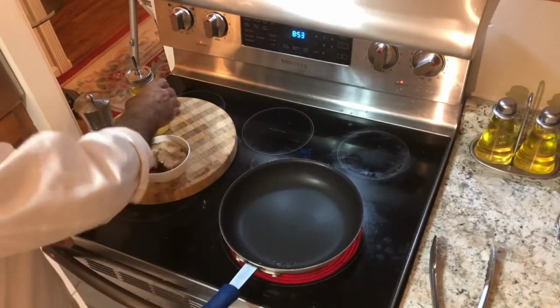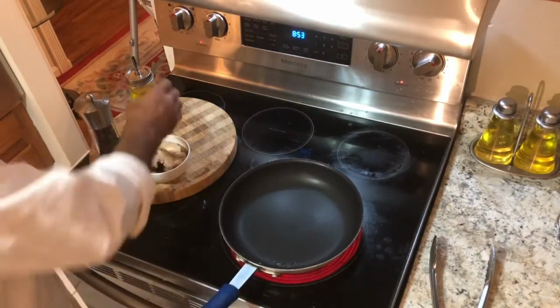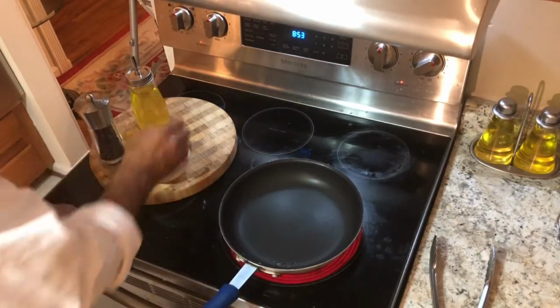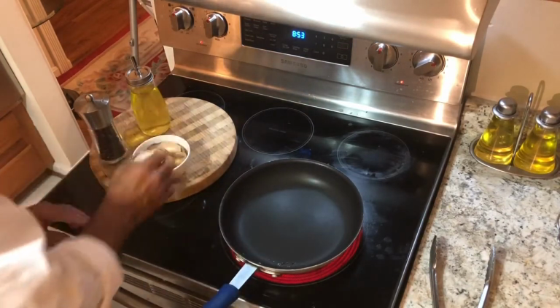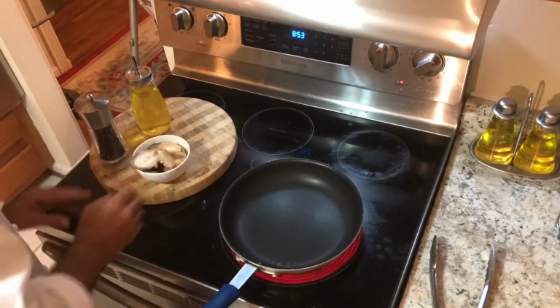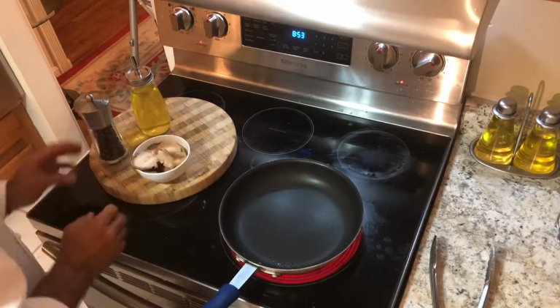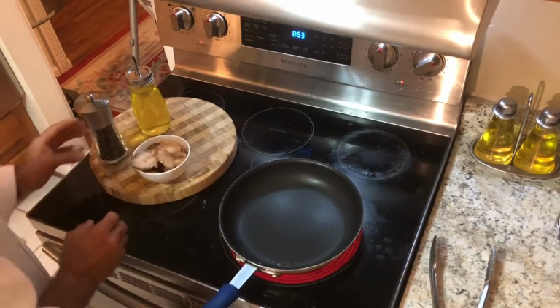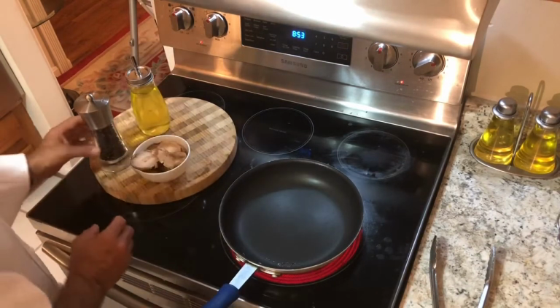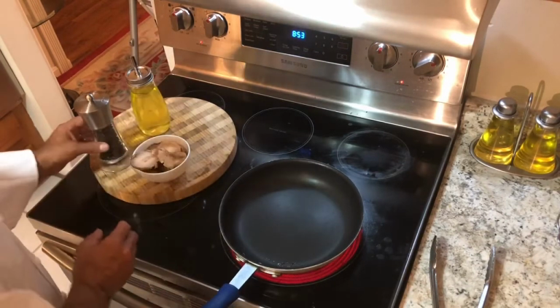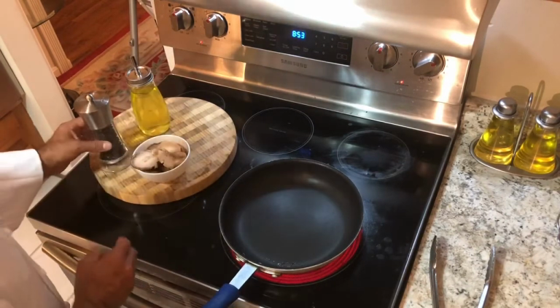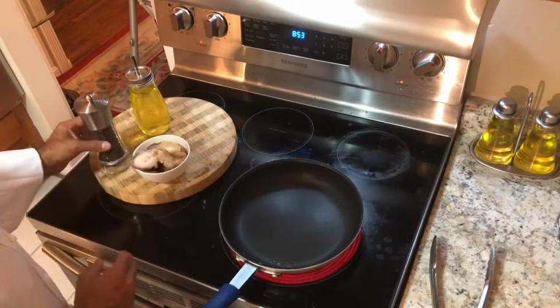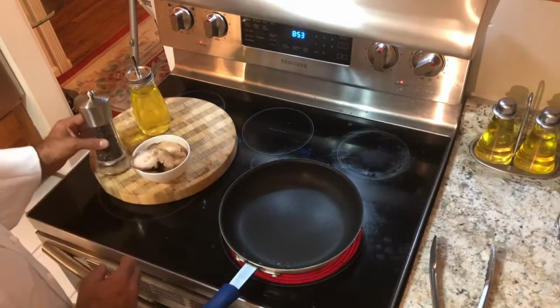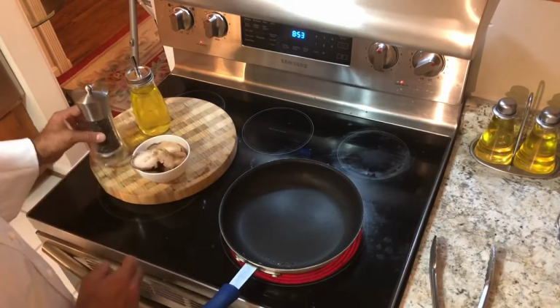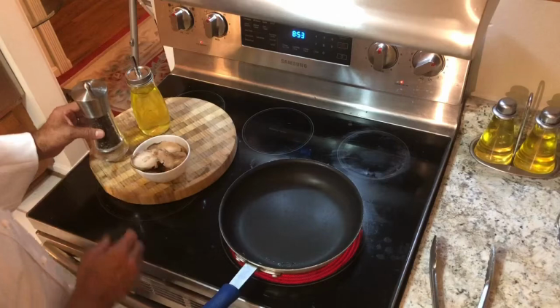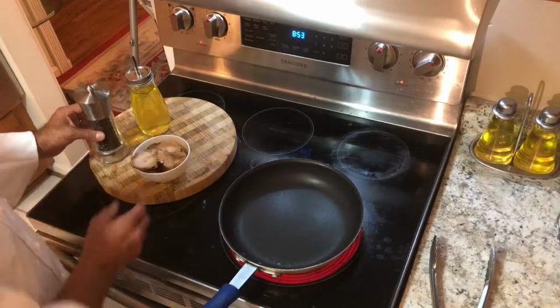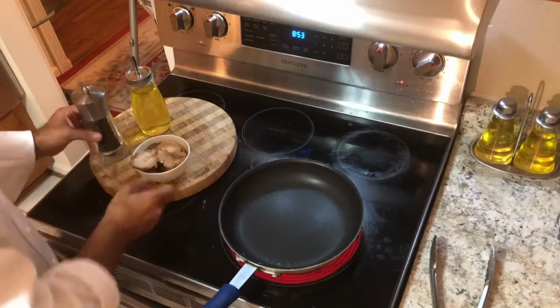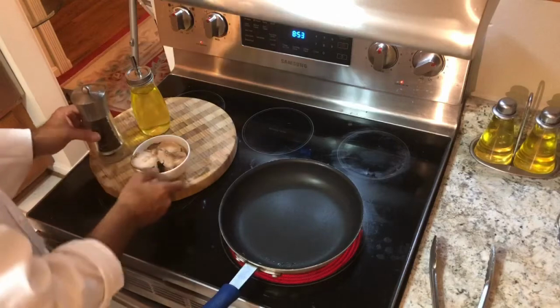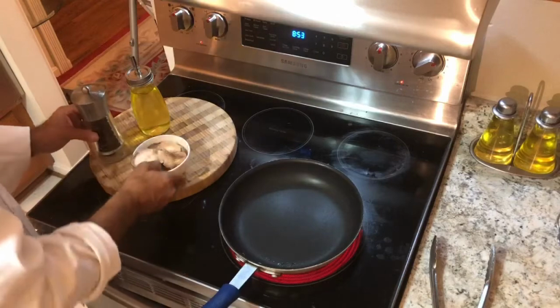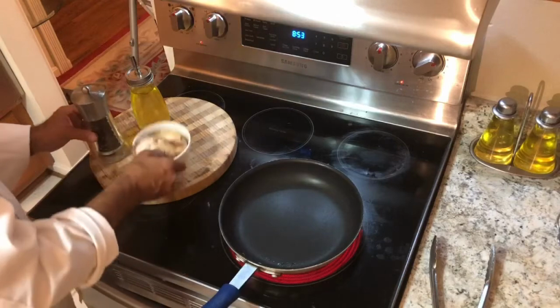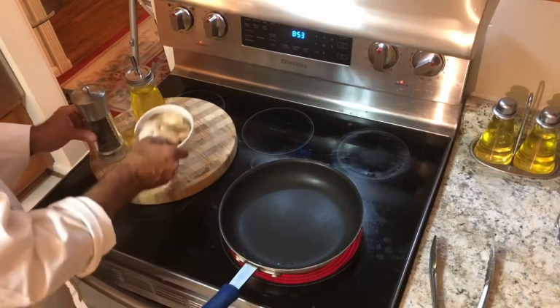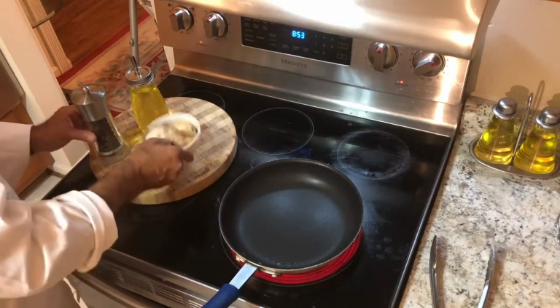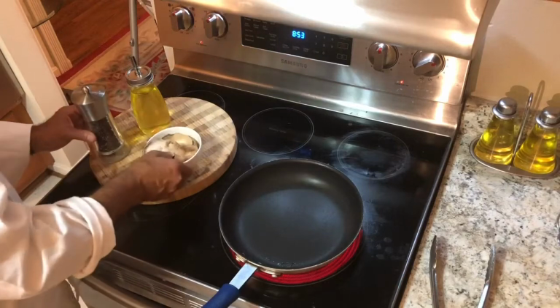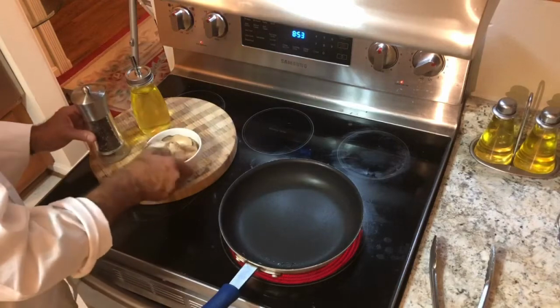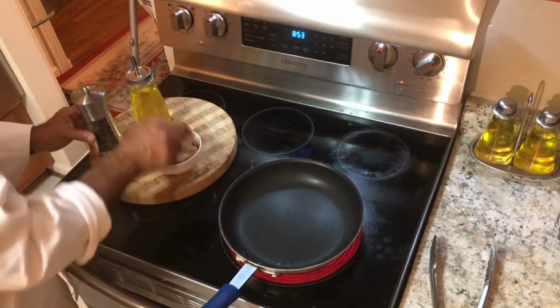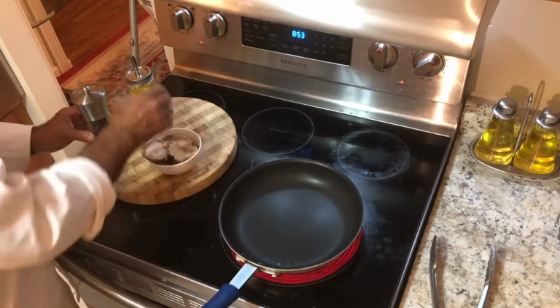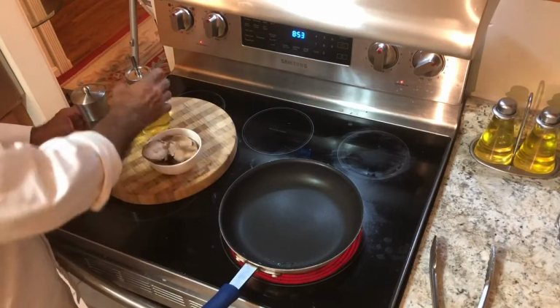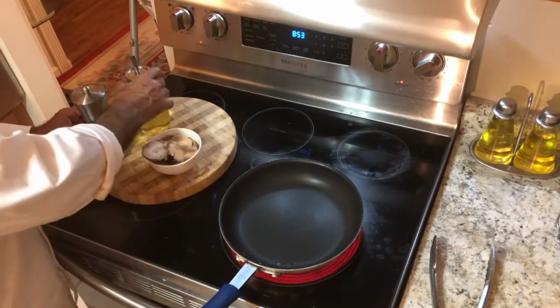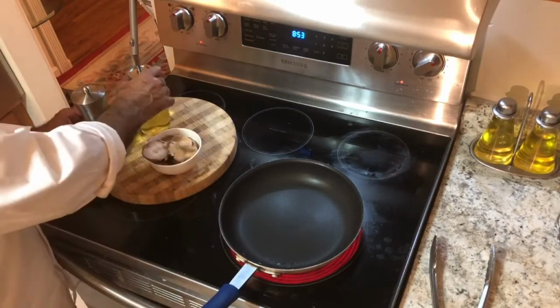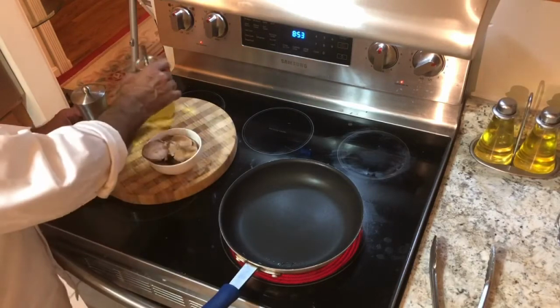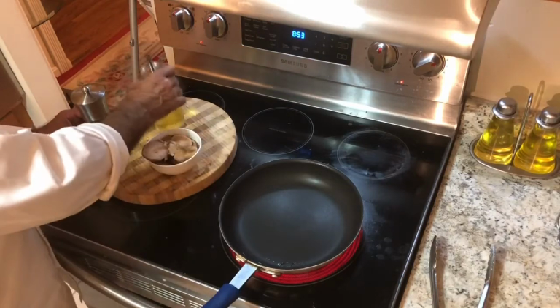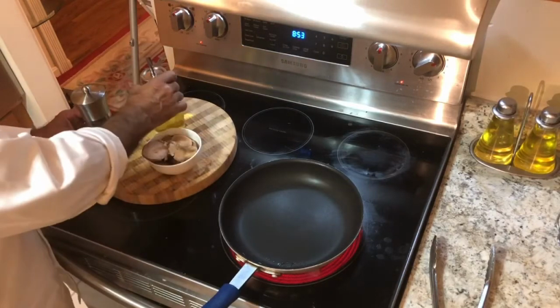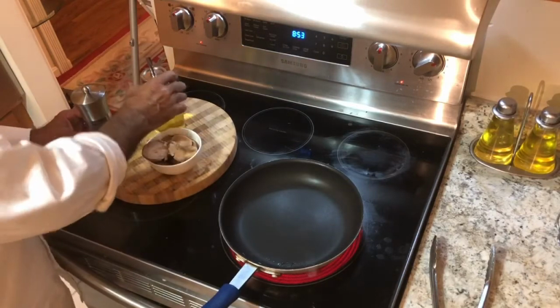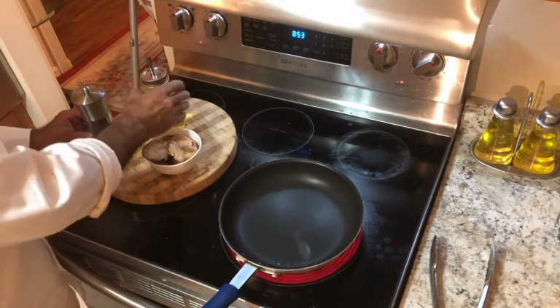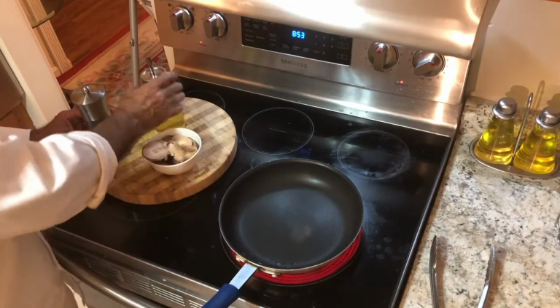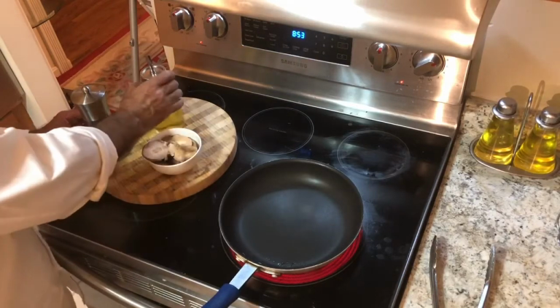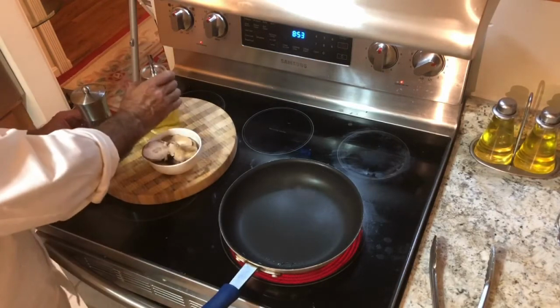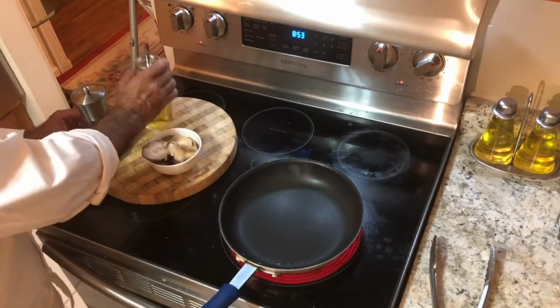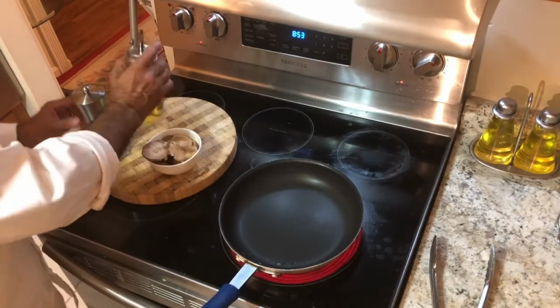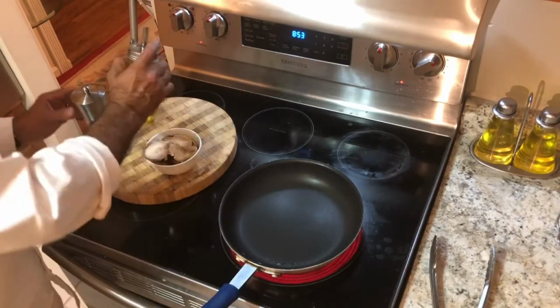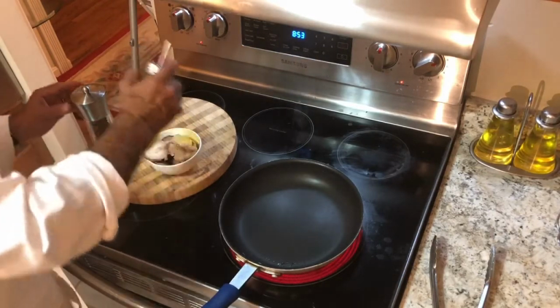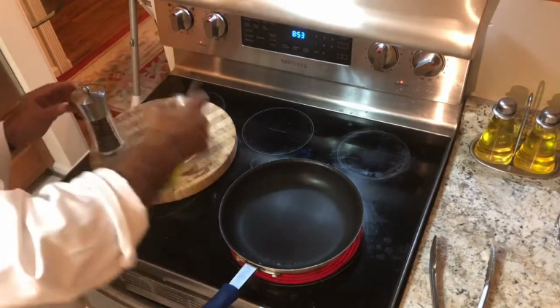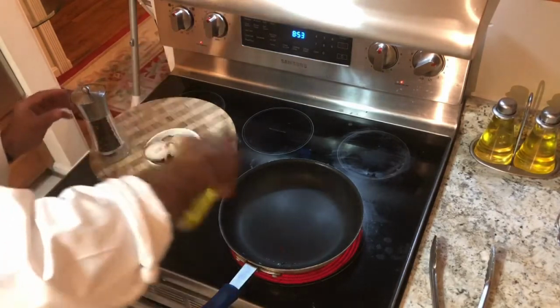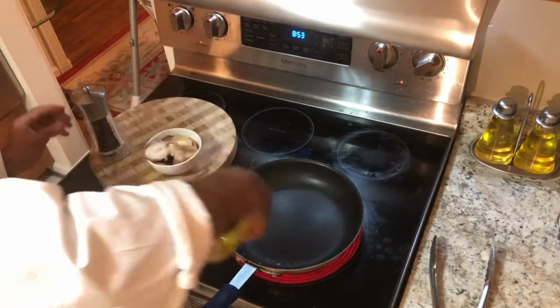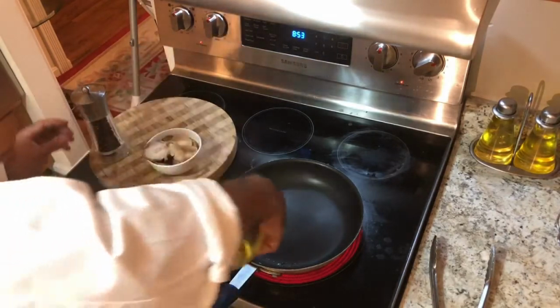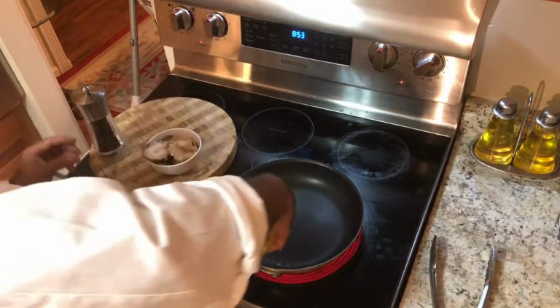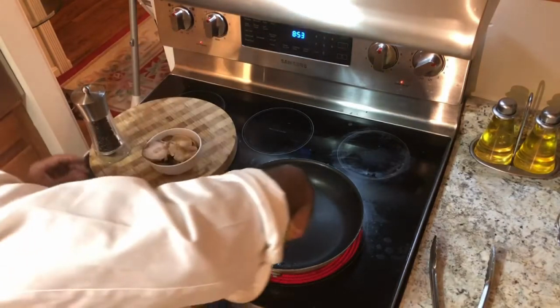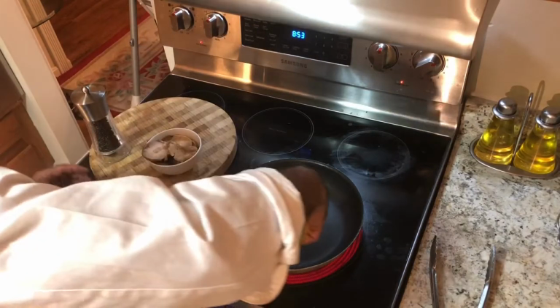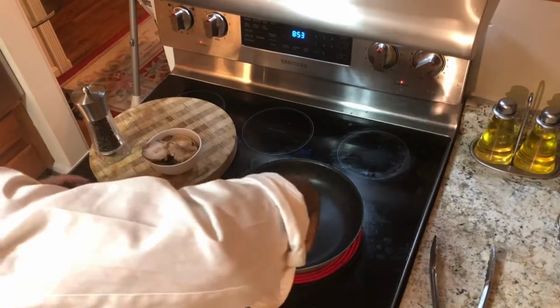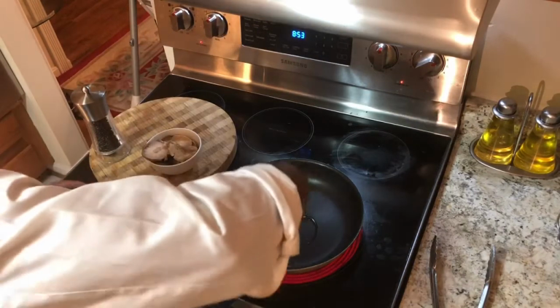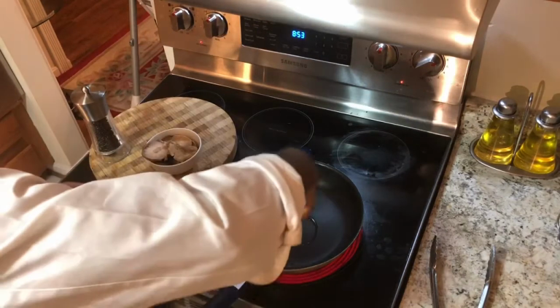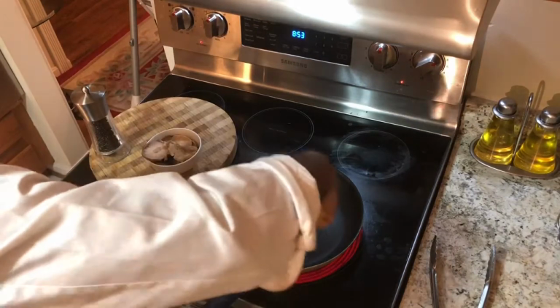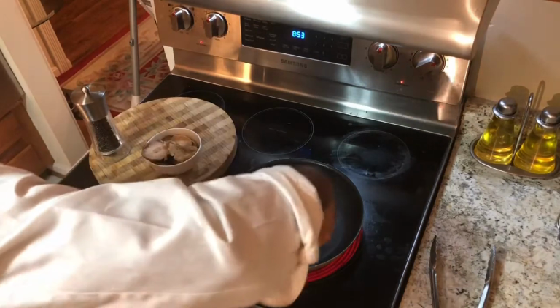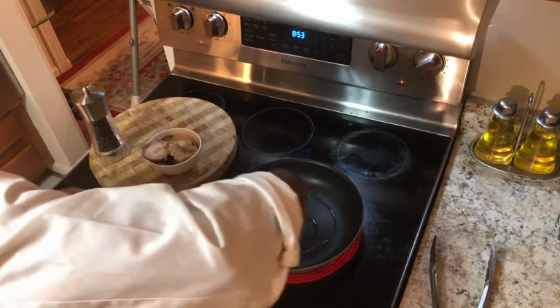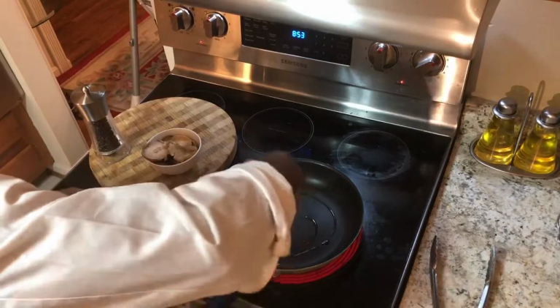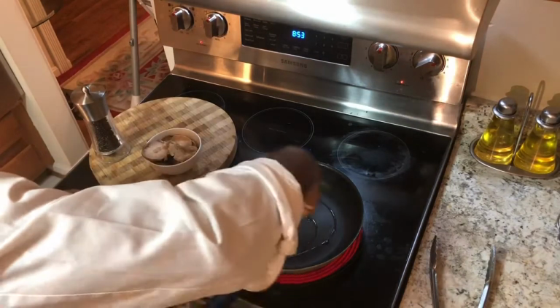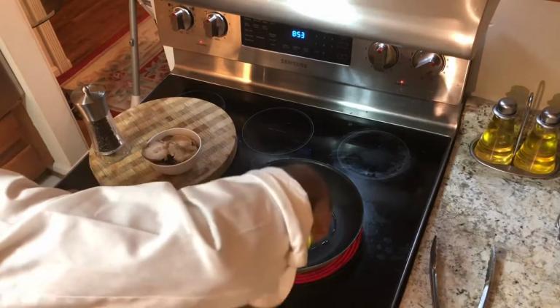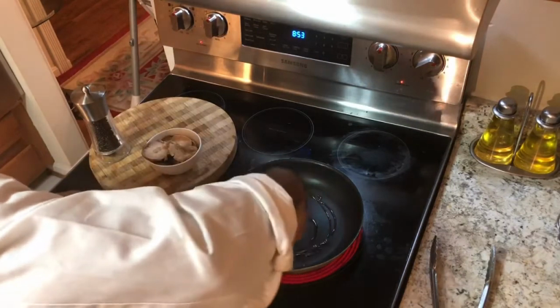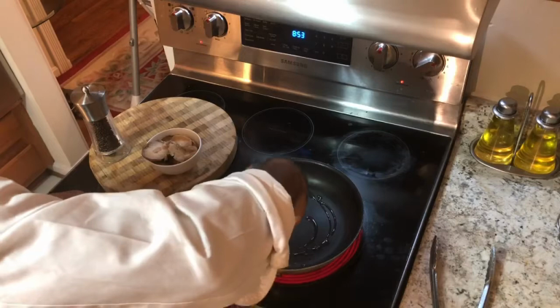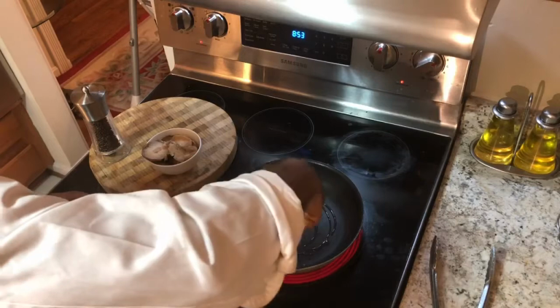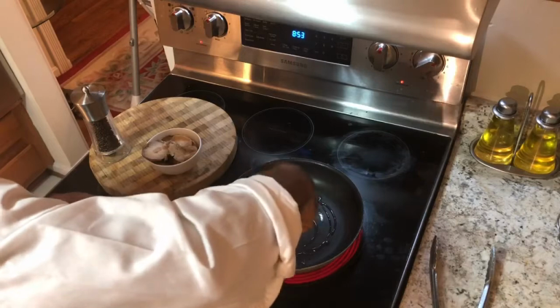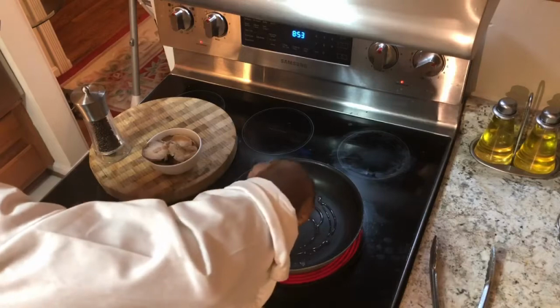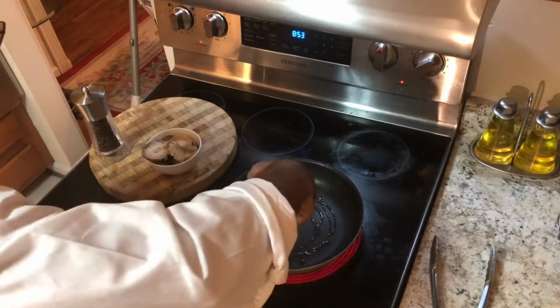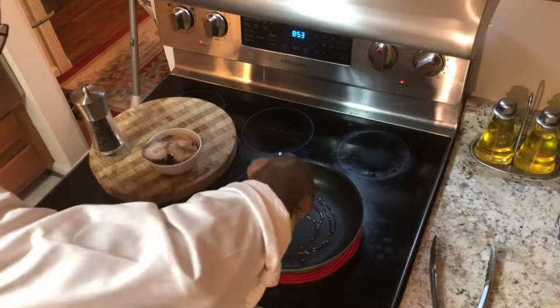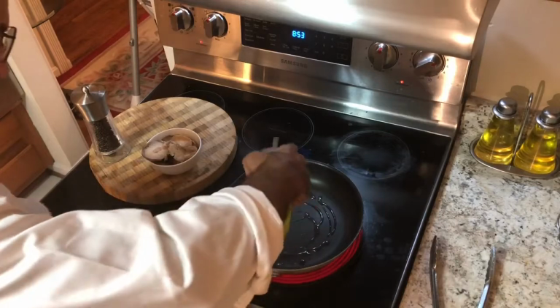The only things you need are salt and pepper, mushrooms, and oil. Very simple. So we get a little oil here getting hot.